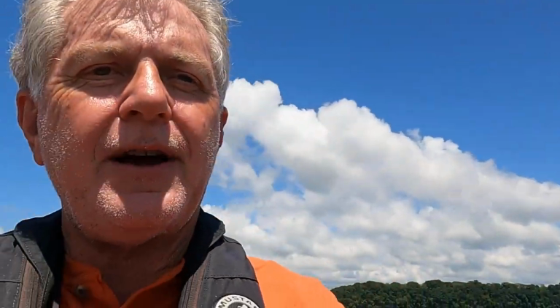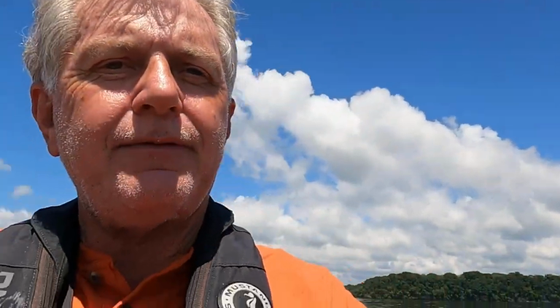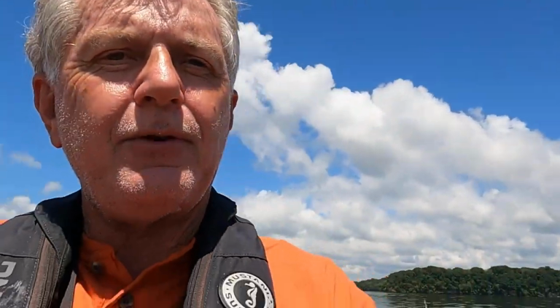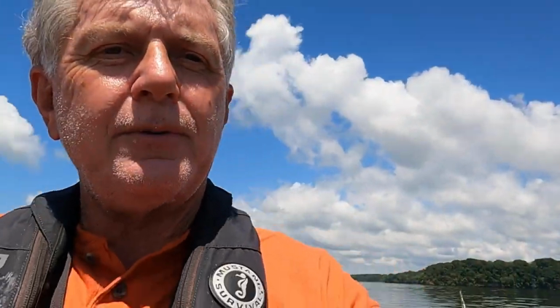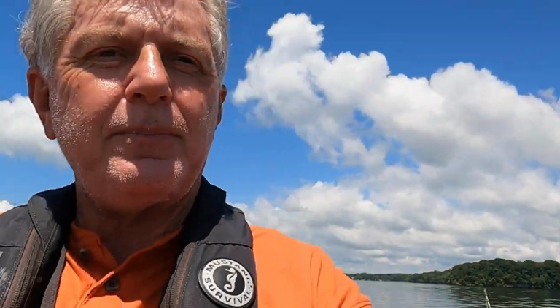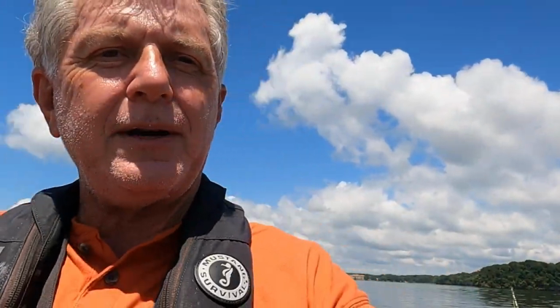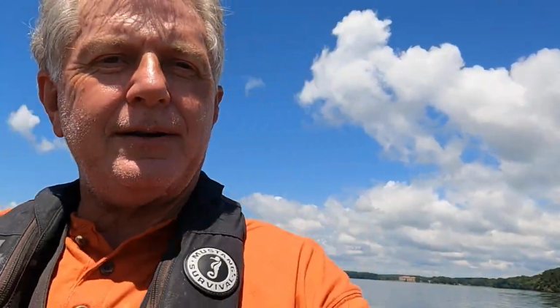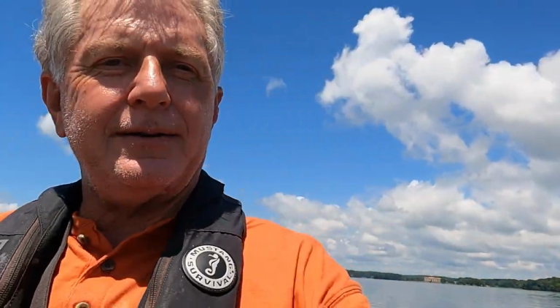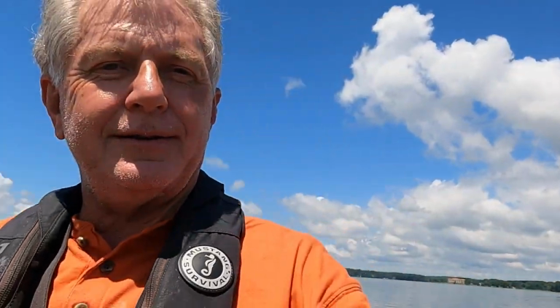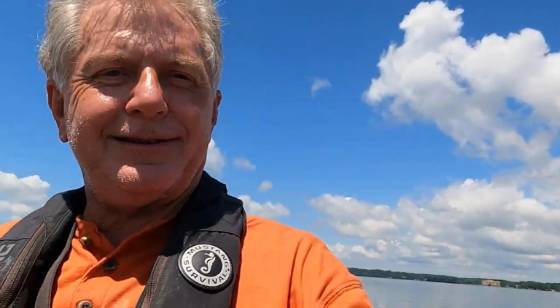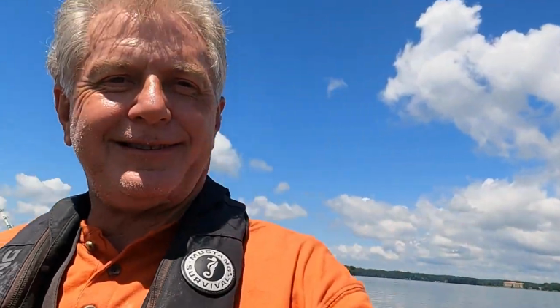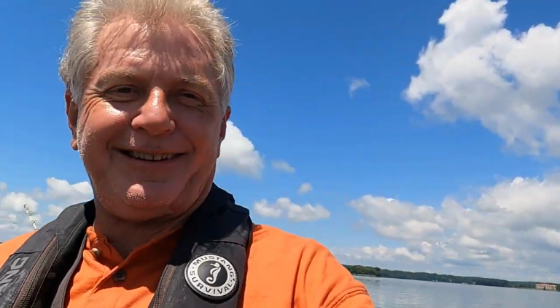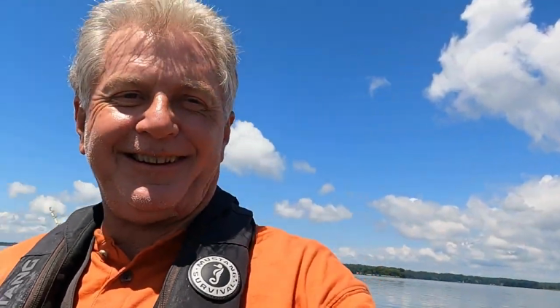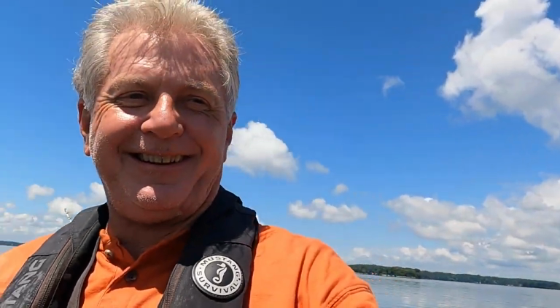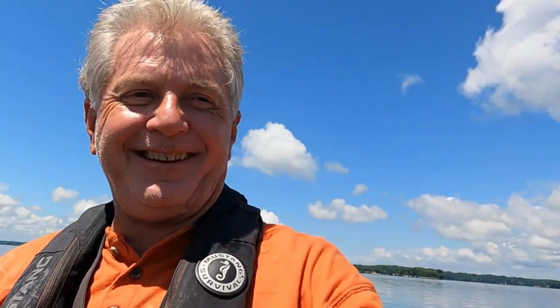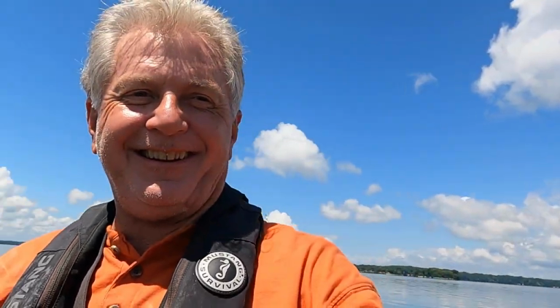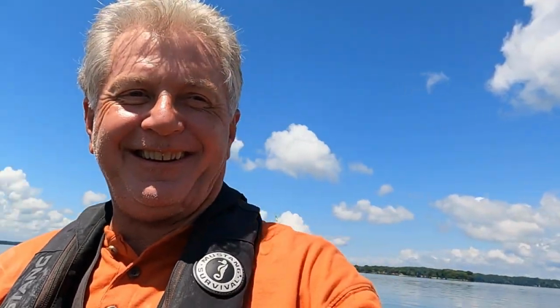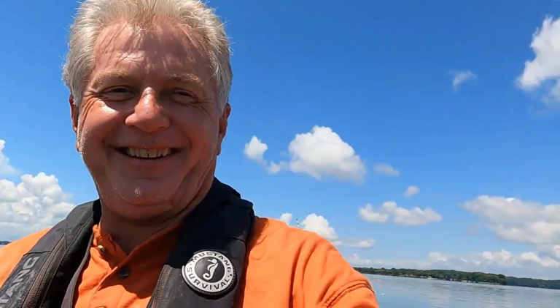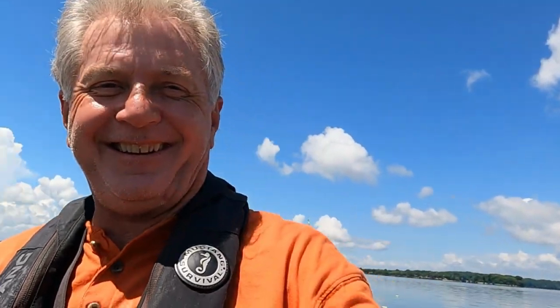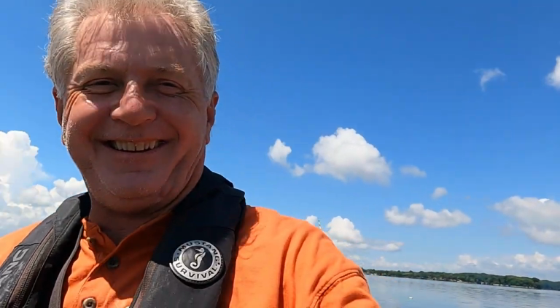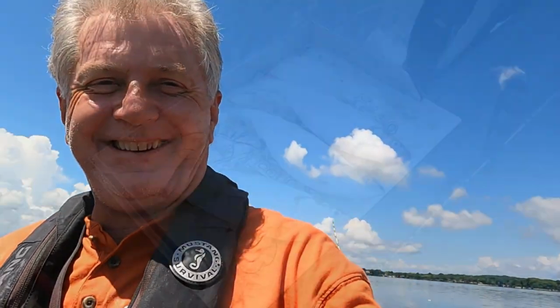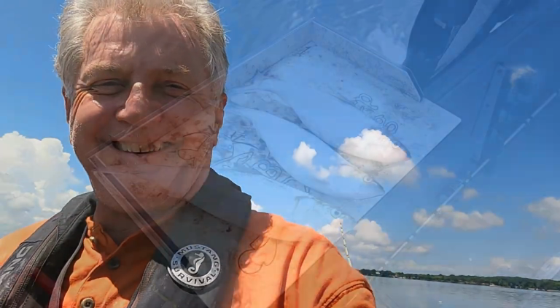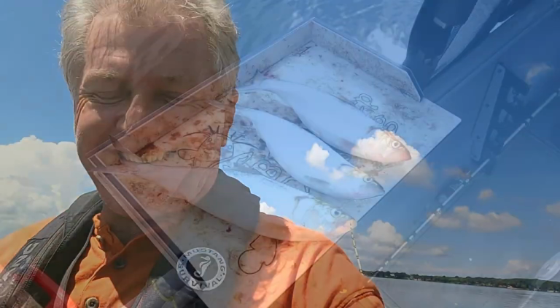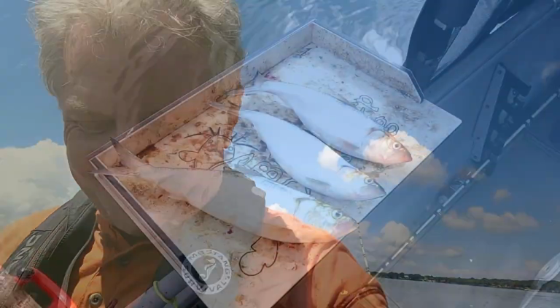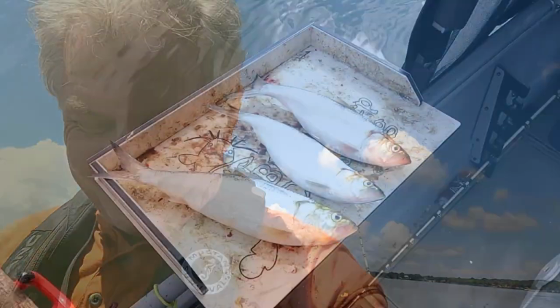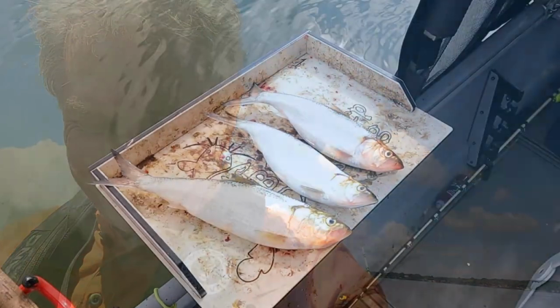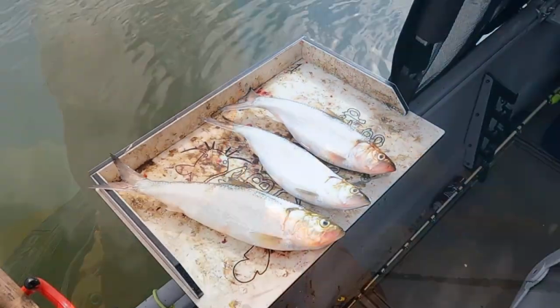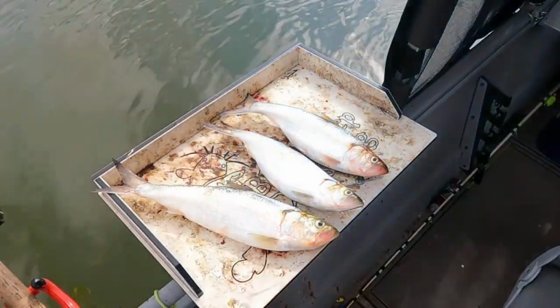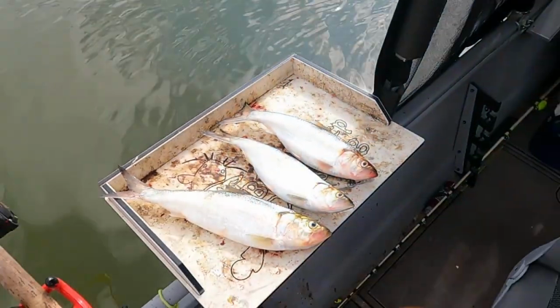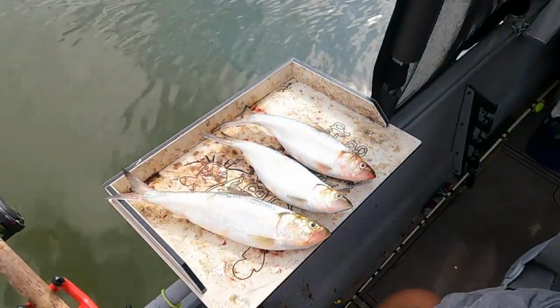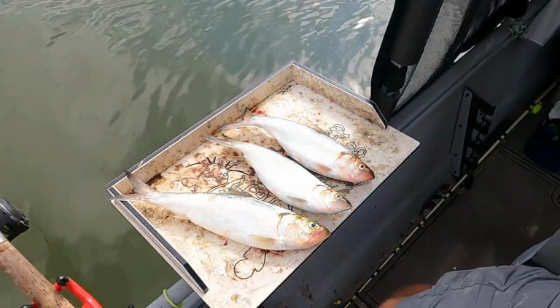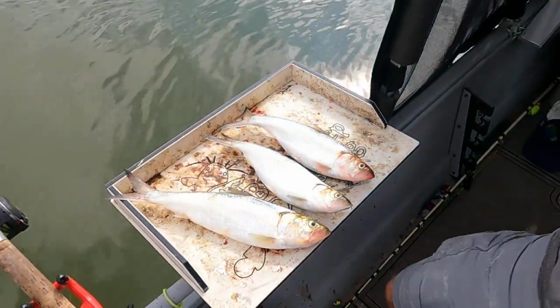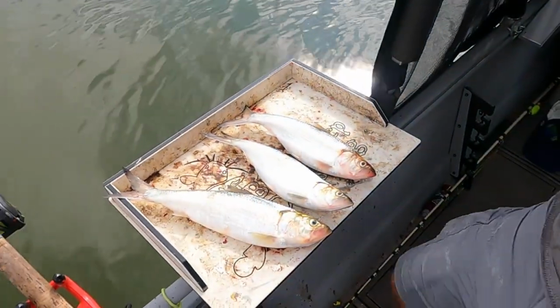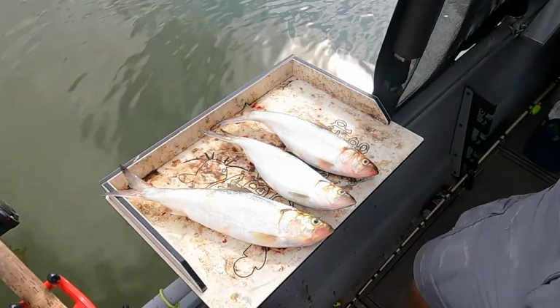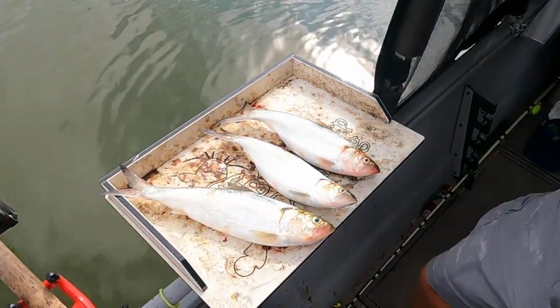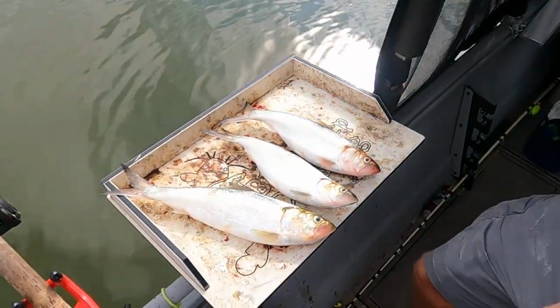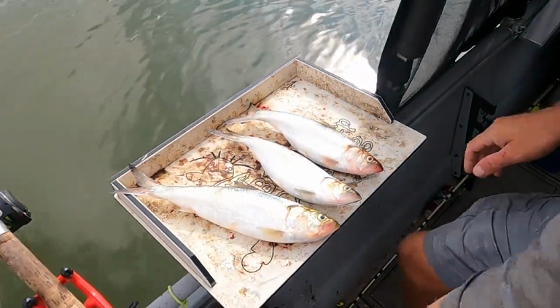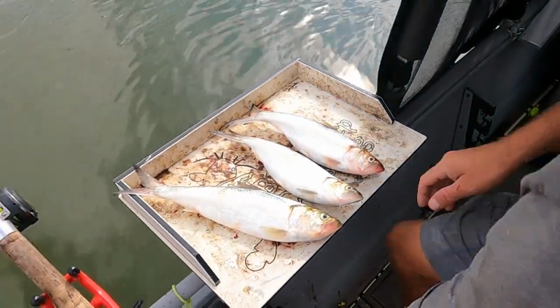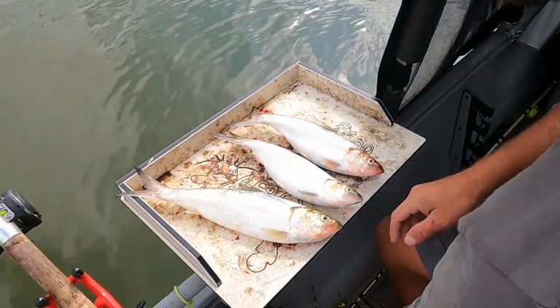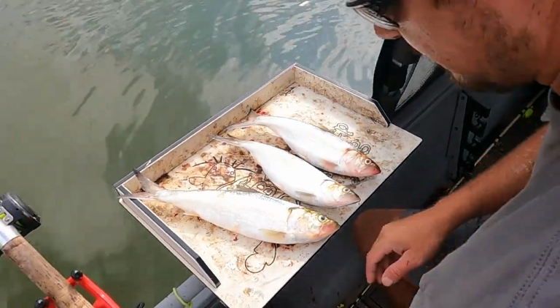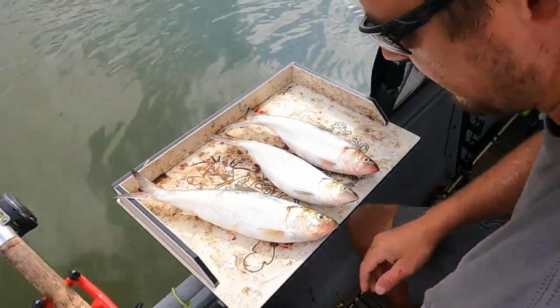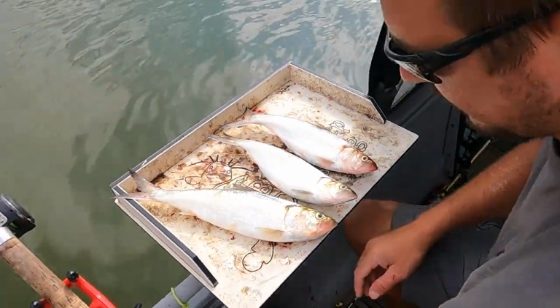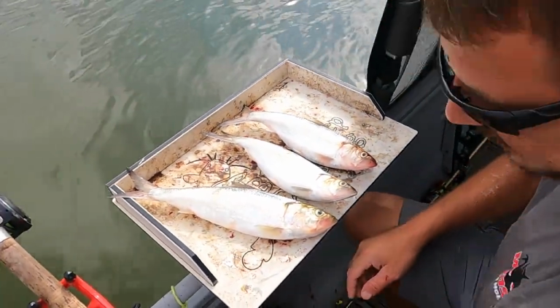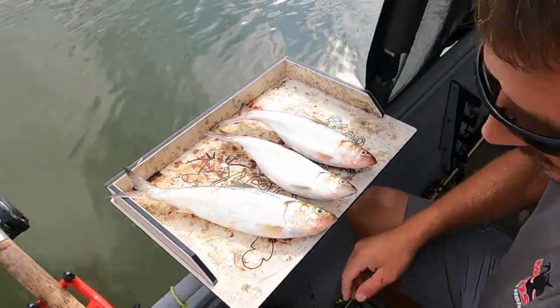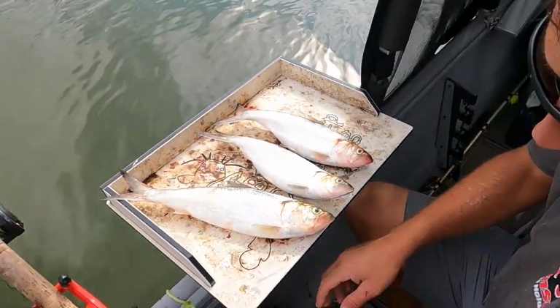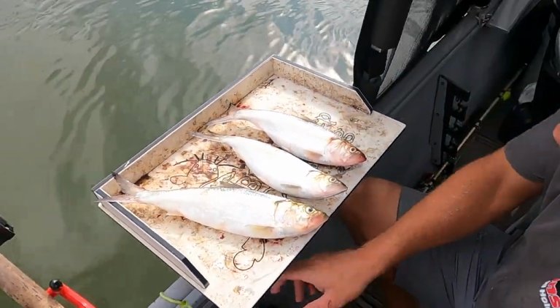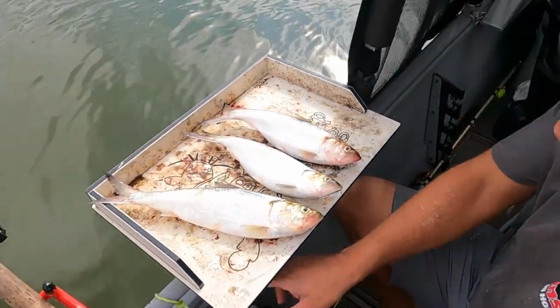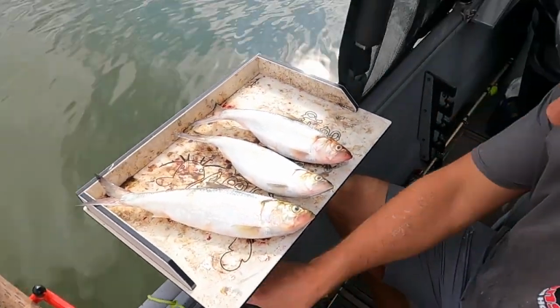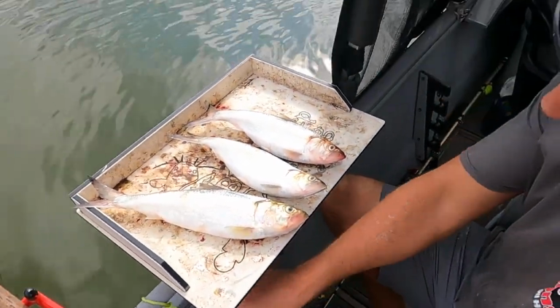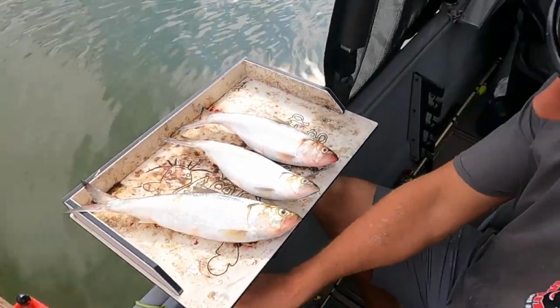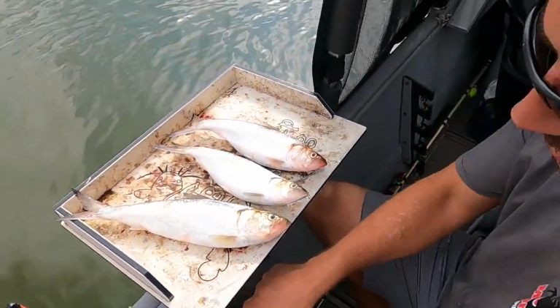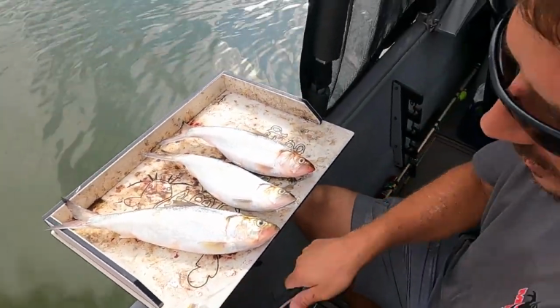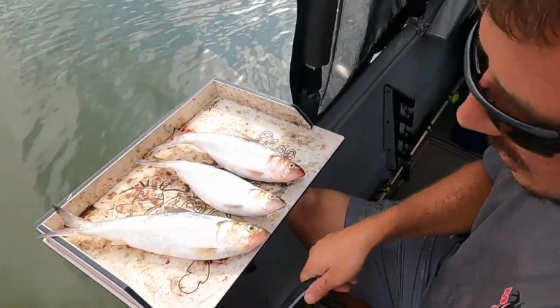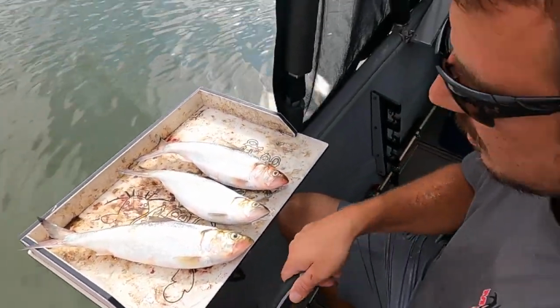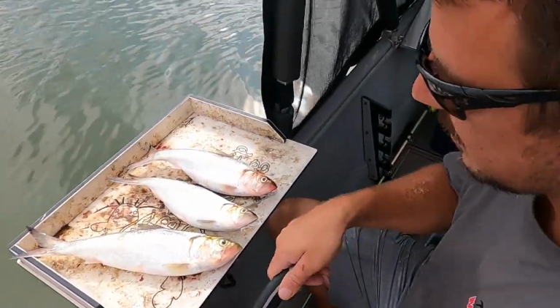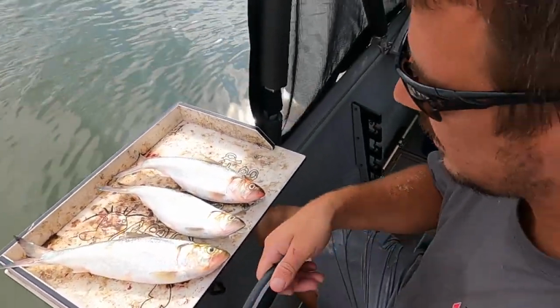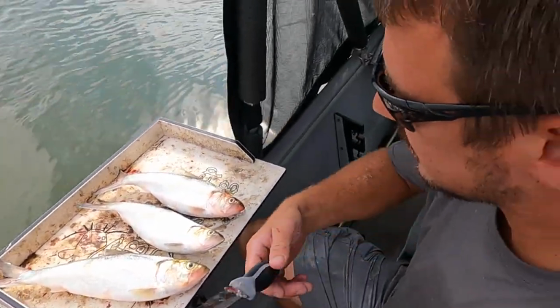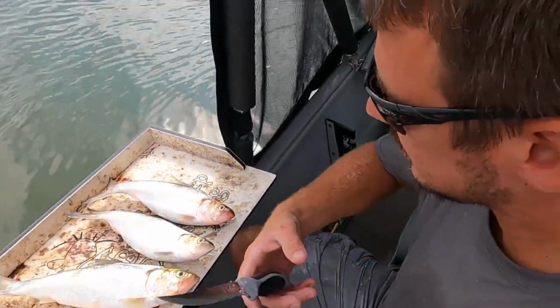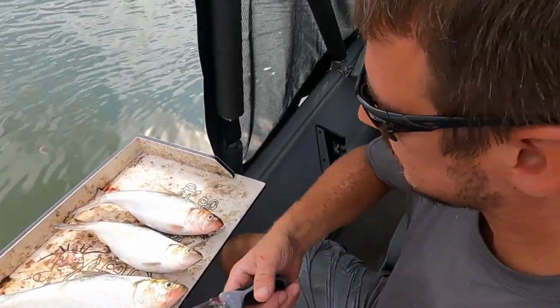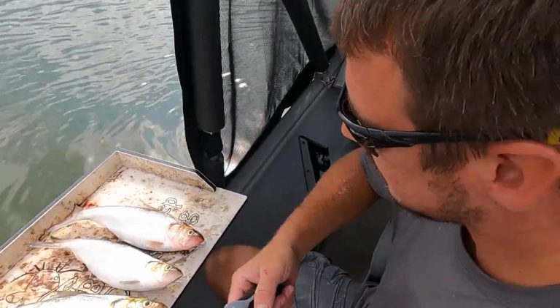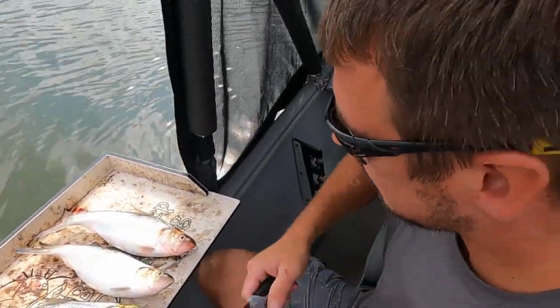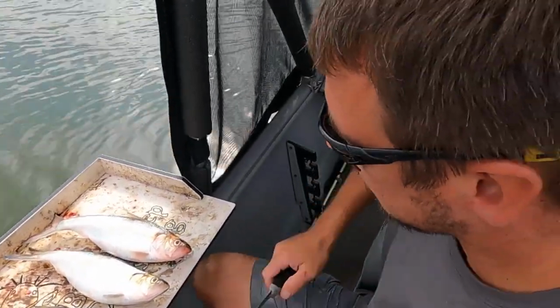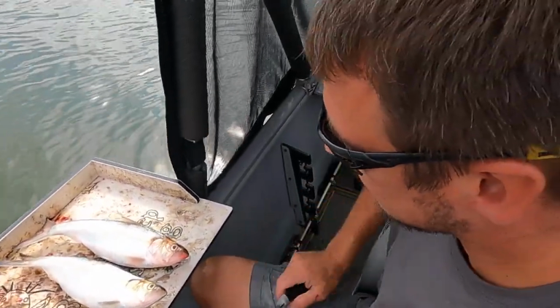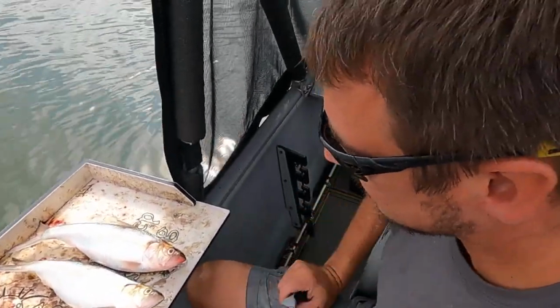We think - we didn't even weigh that one. Maybe 35, 40 pounds? Yeah, you'd go 35 to 40. All right, JR, talk to us about the bait you're using.